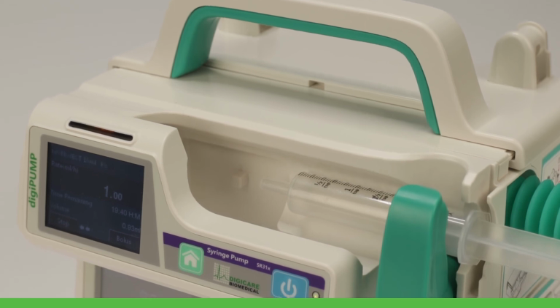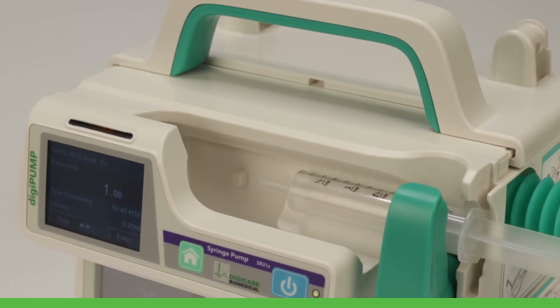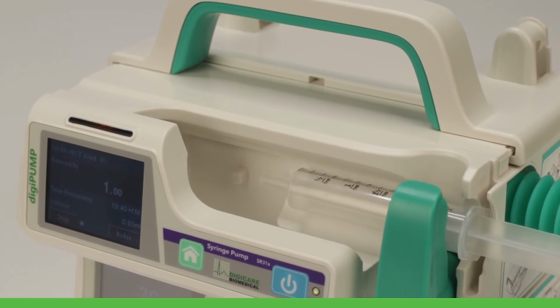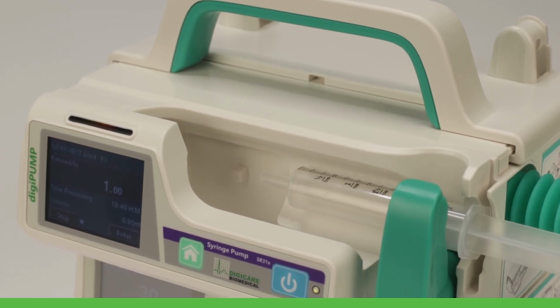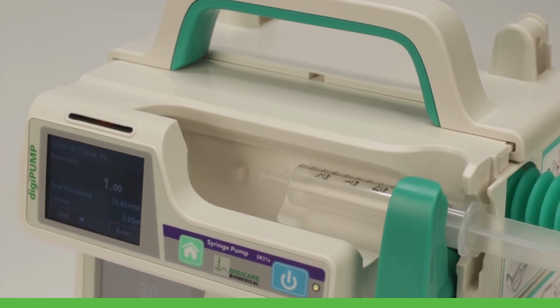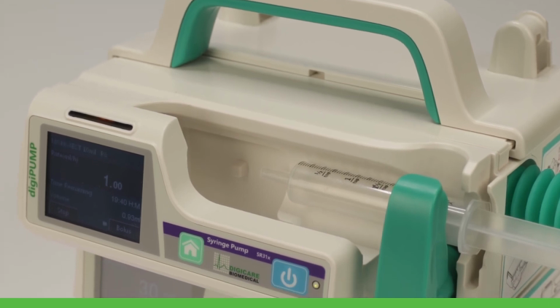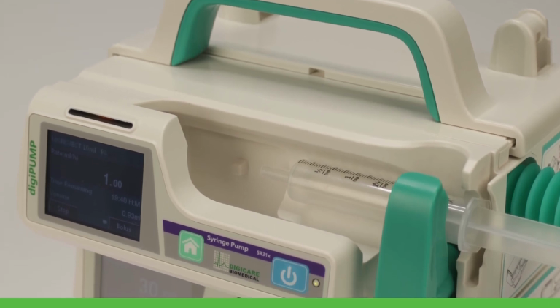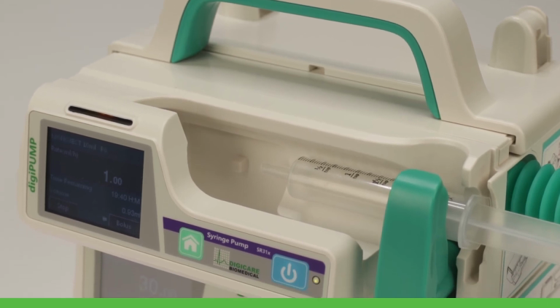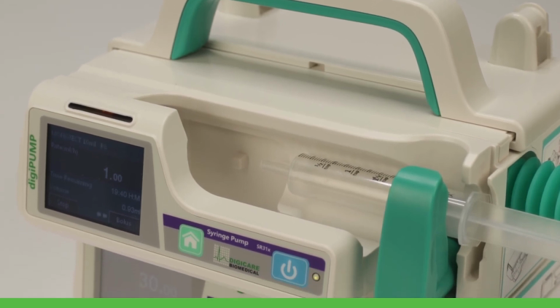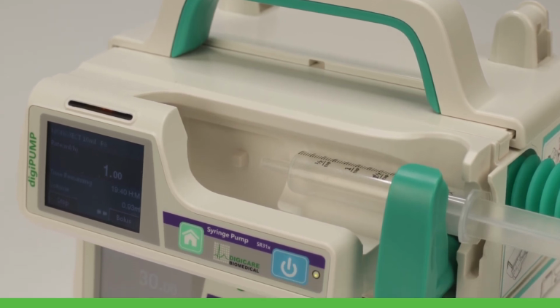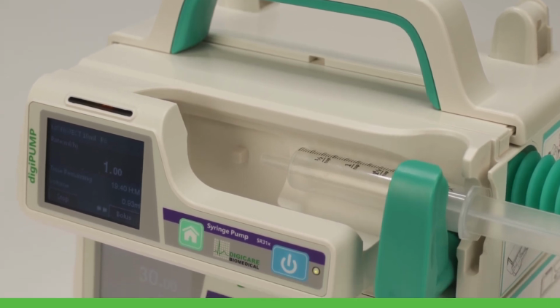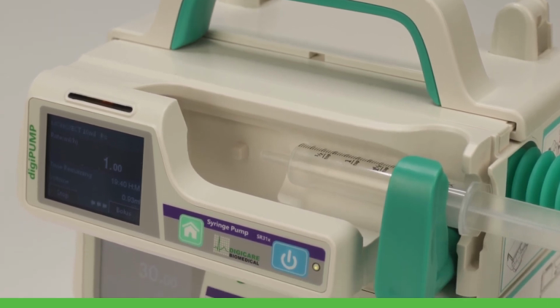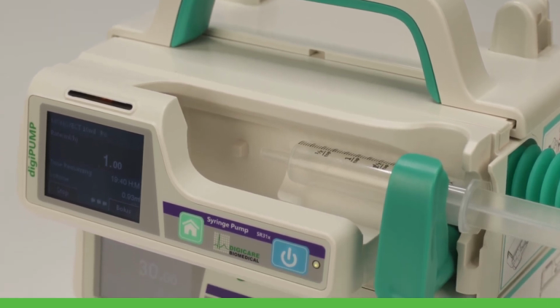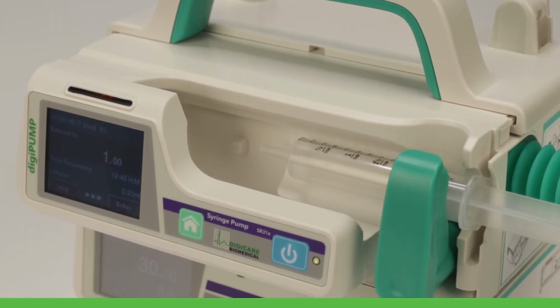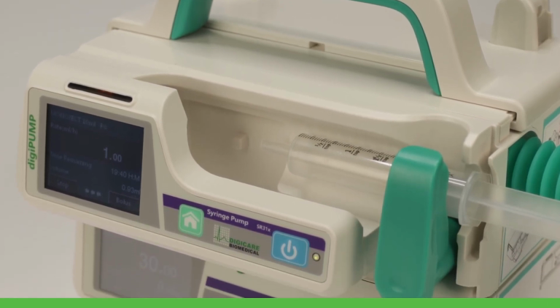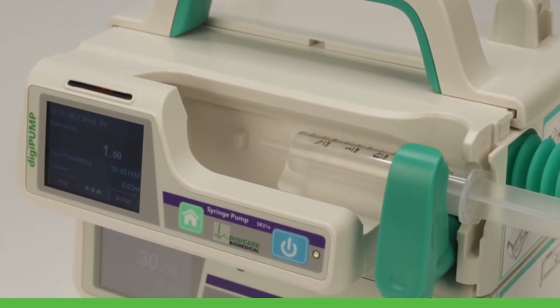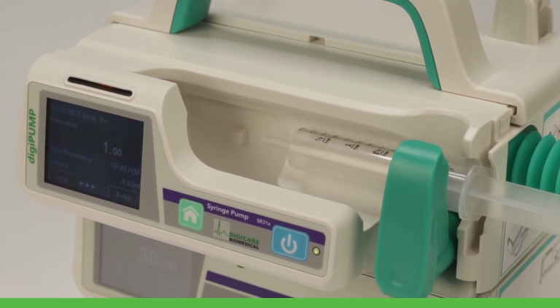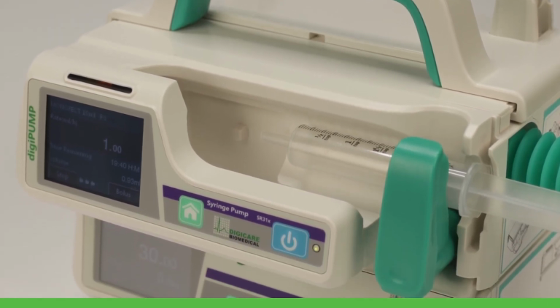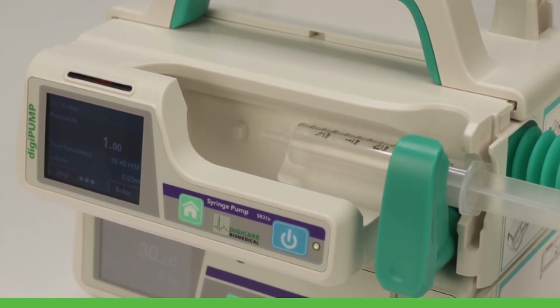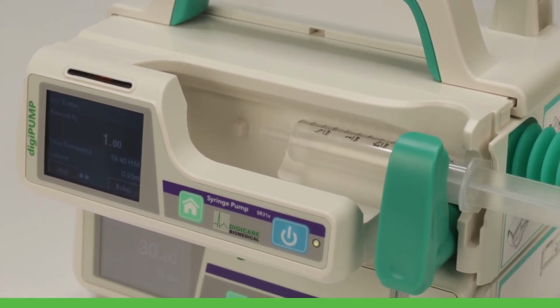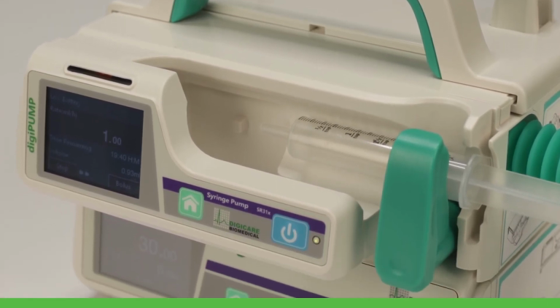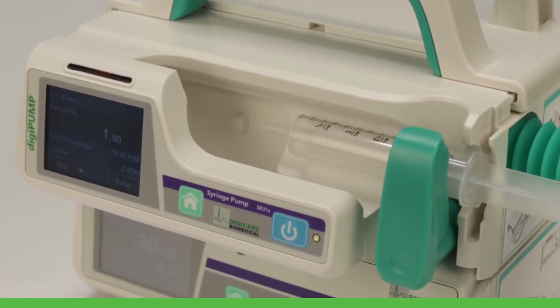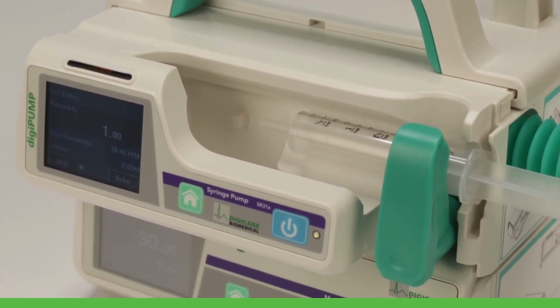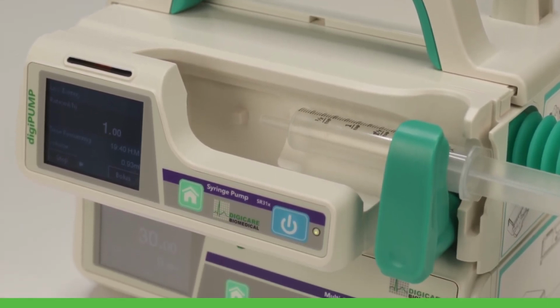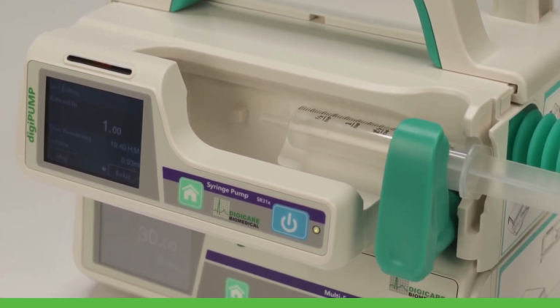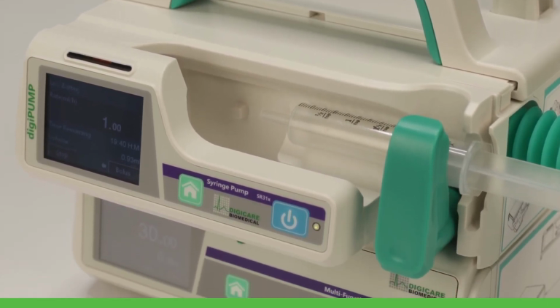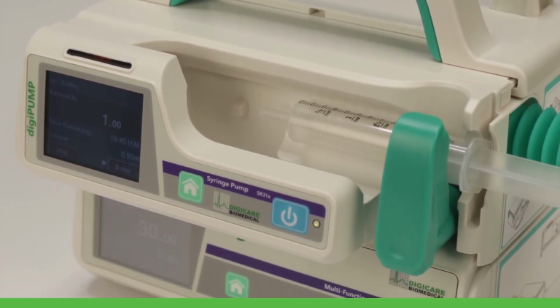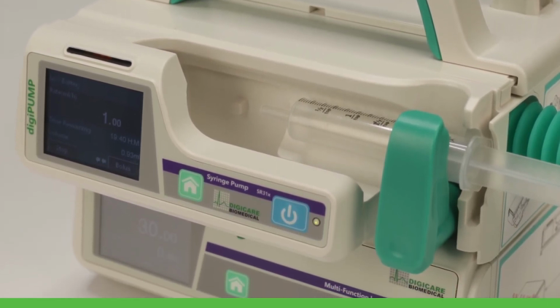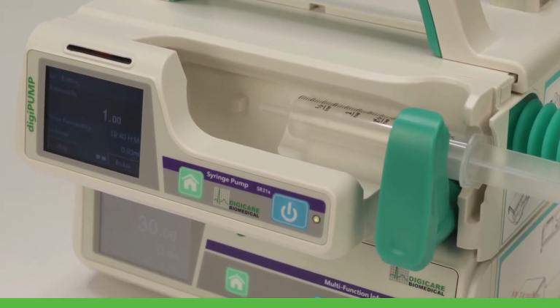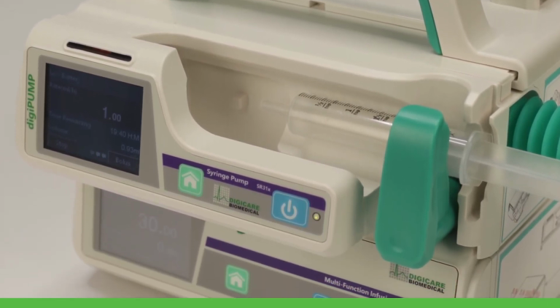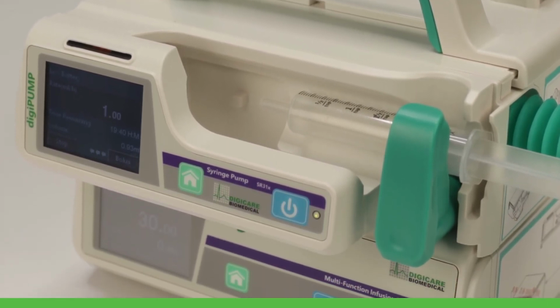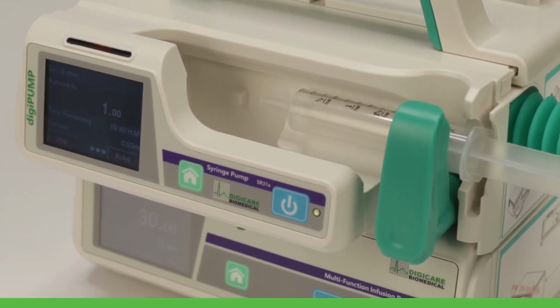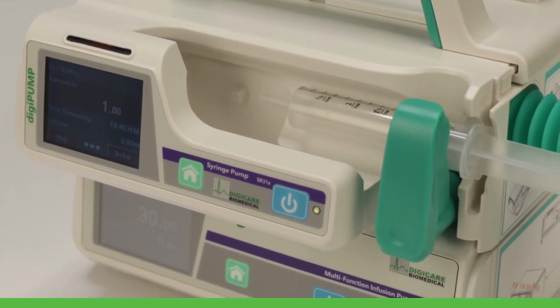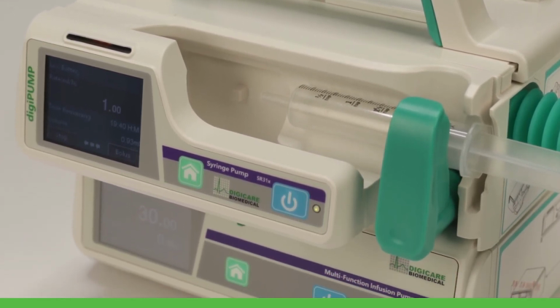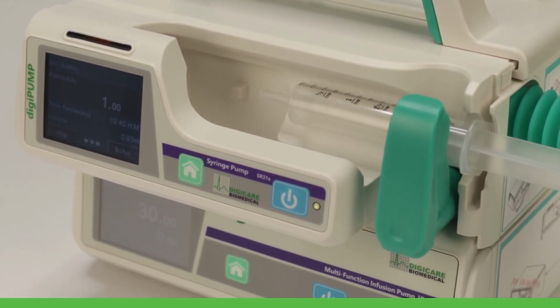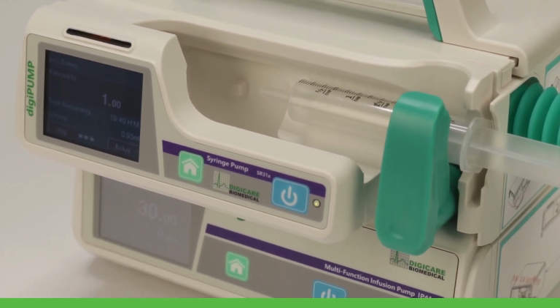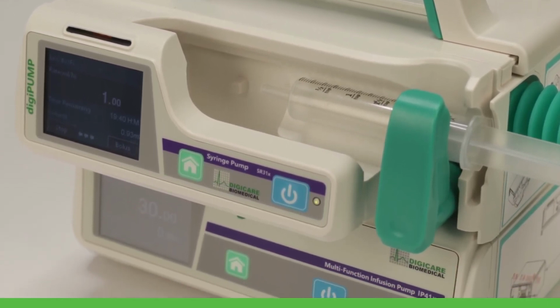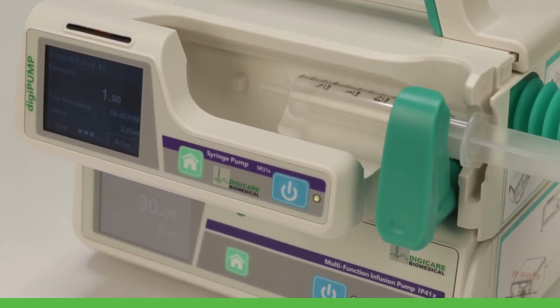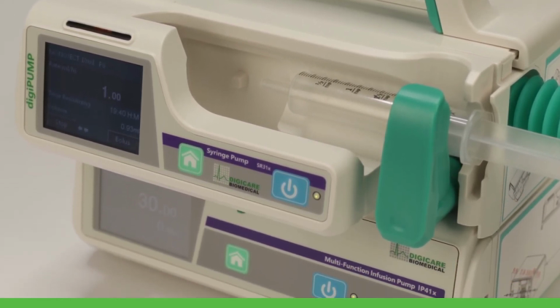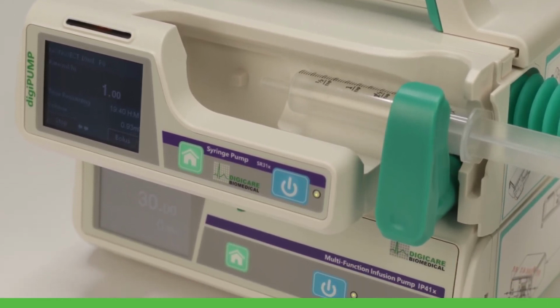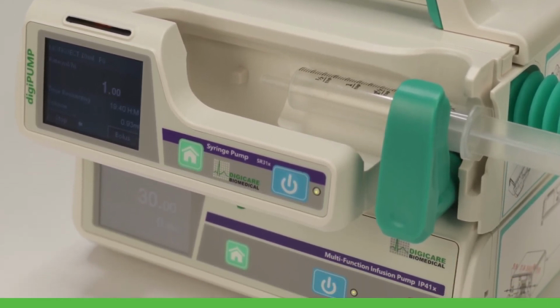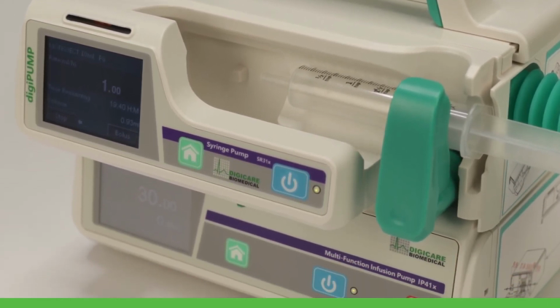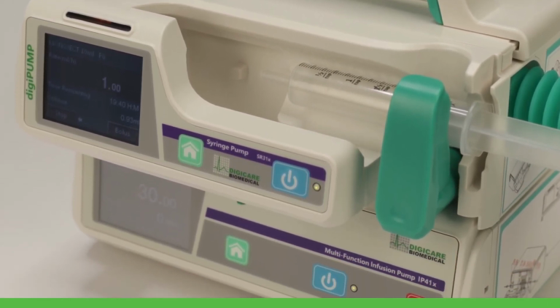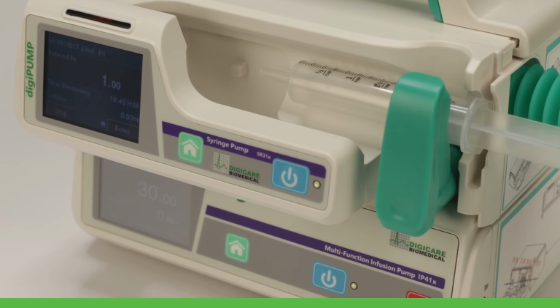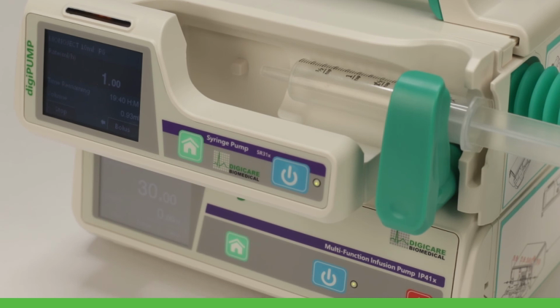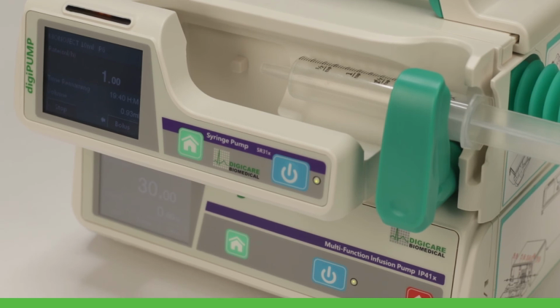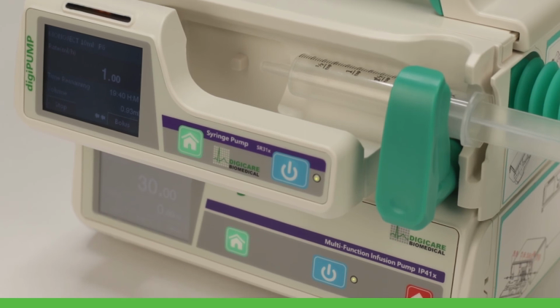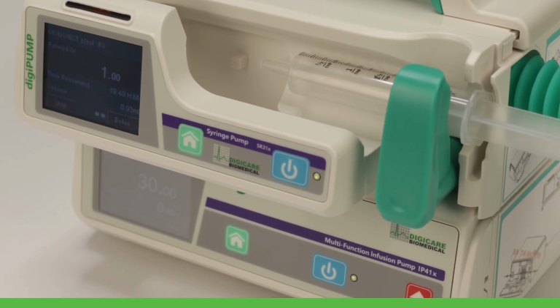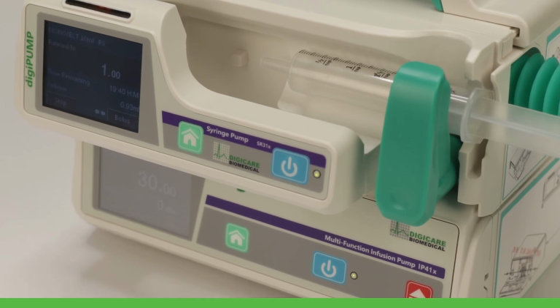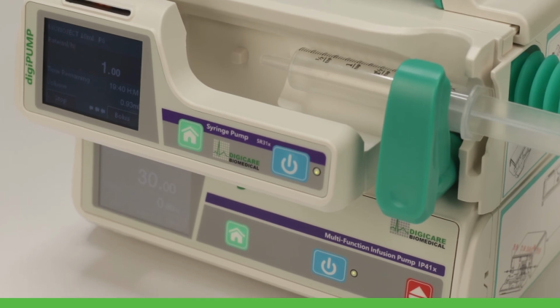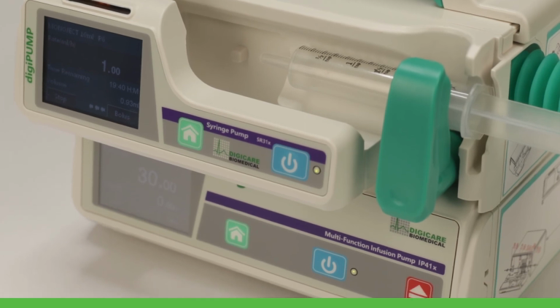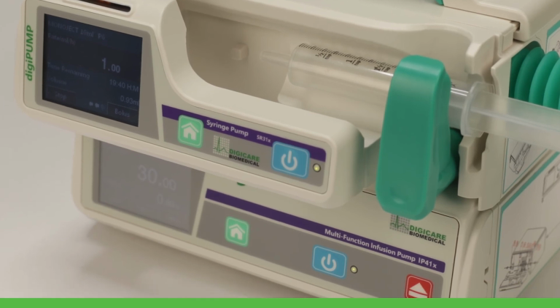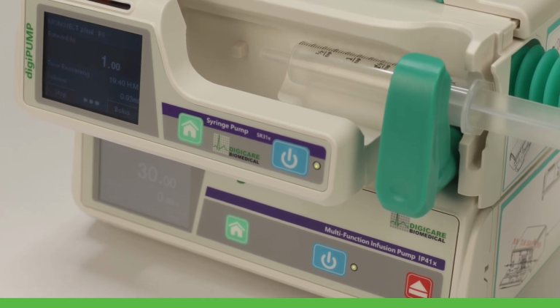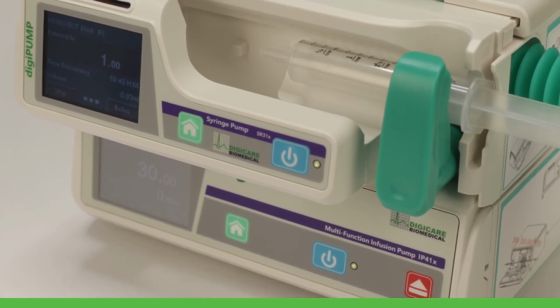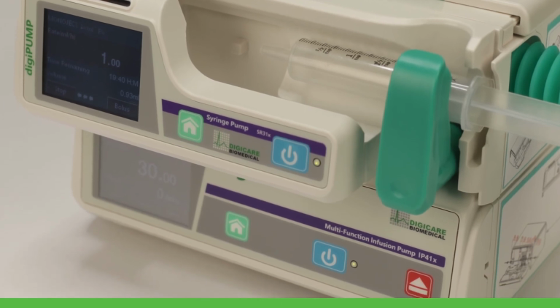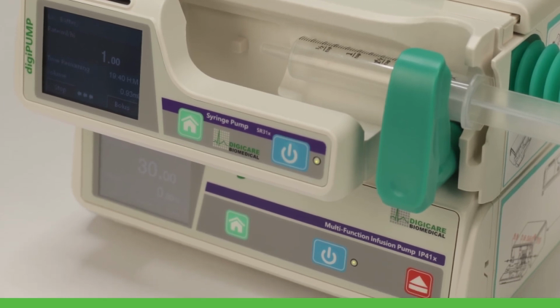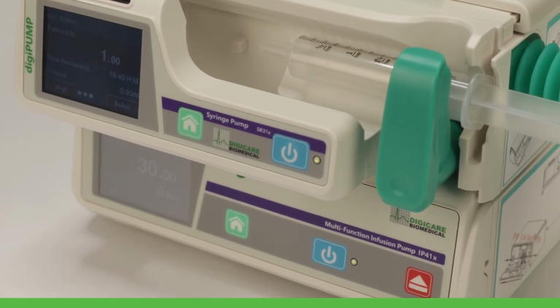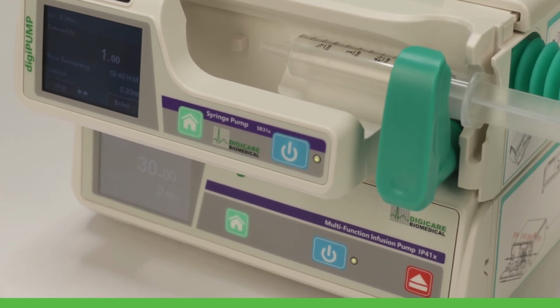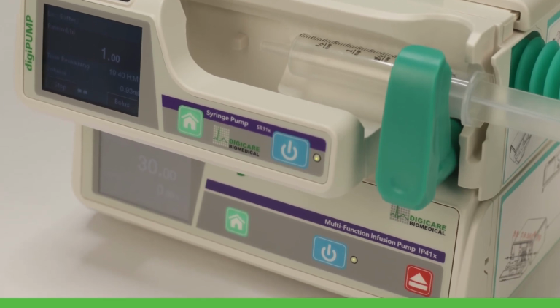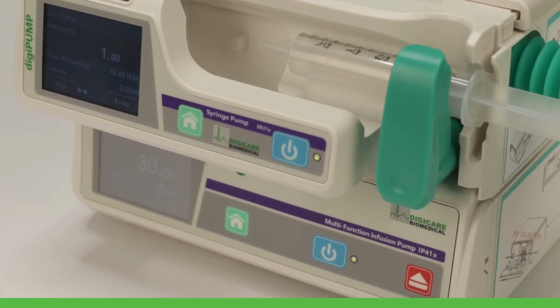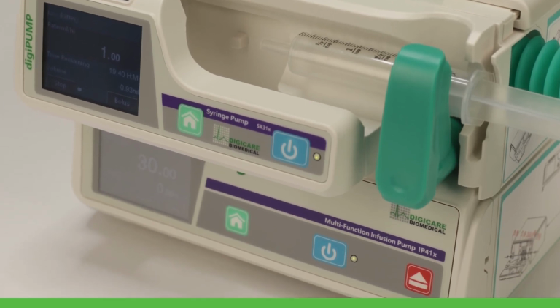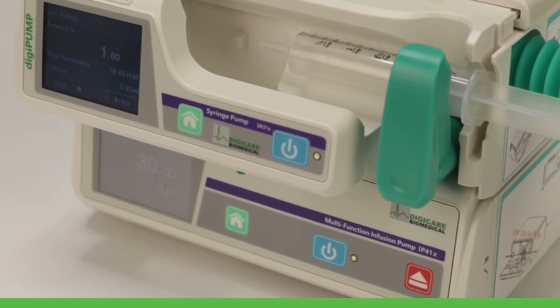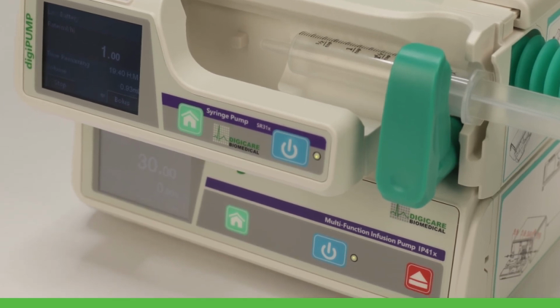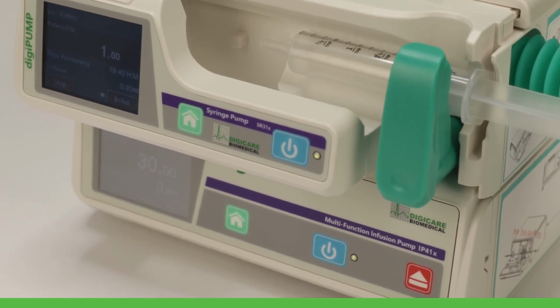To learn more about the DigiPump and order online, please visit our website at digi-vet.com.